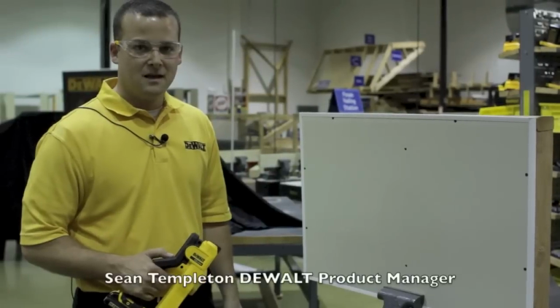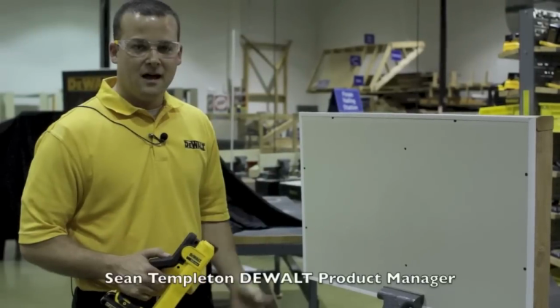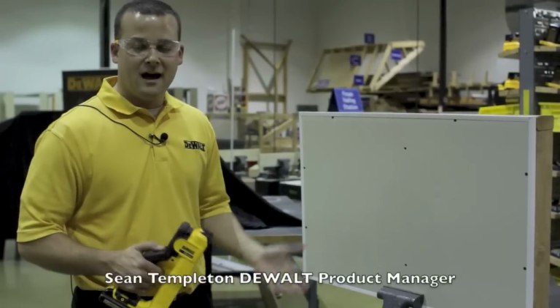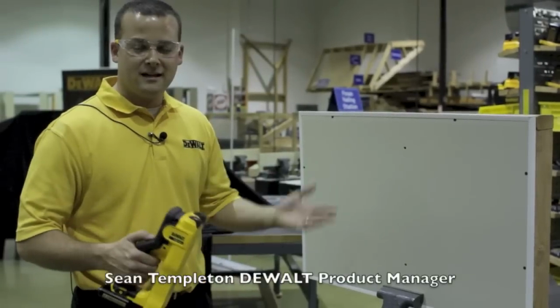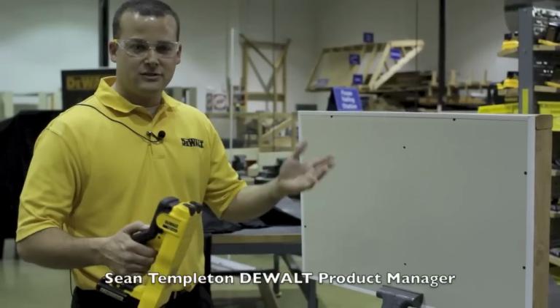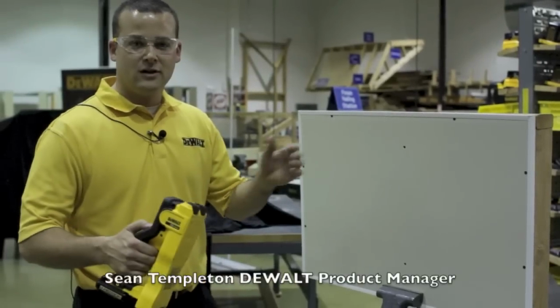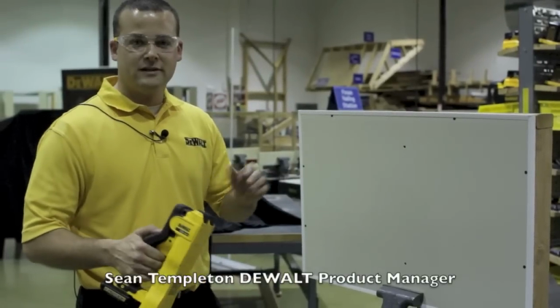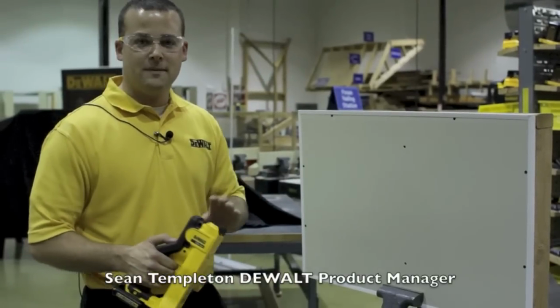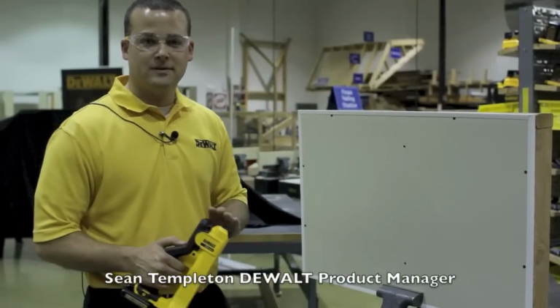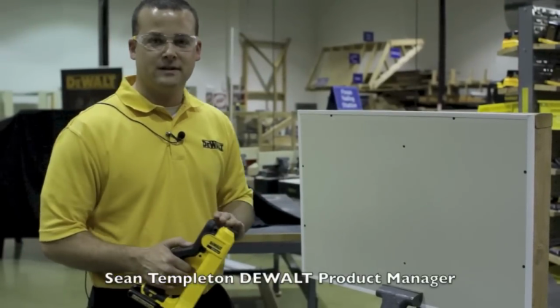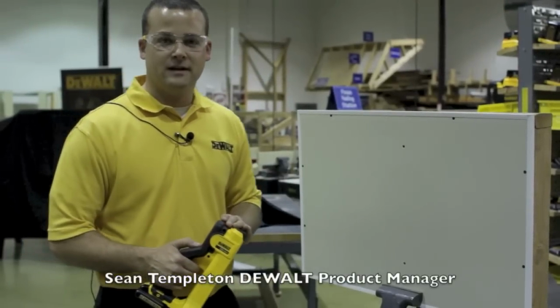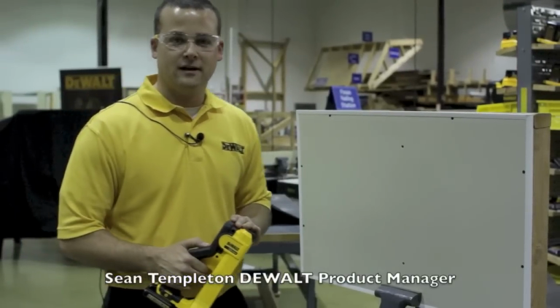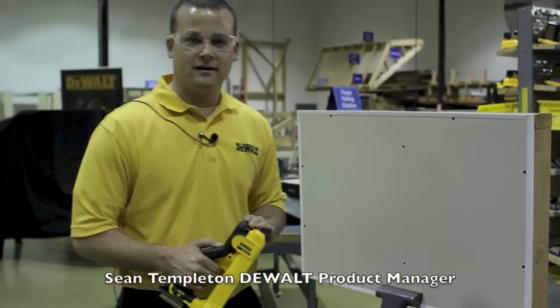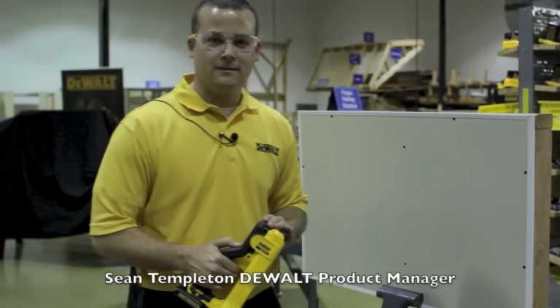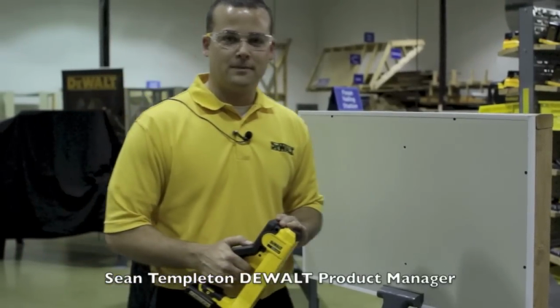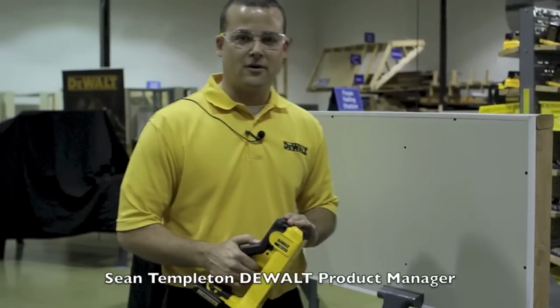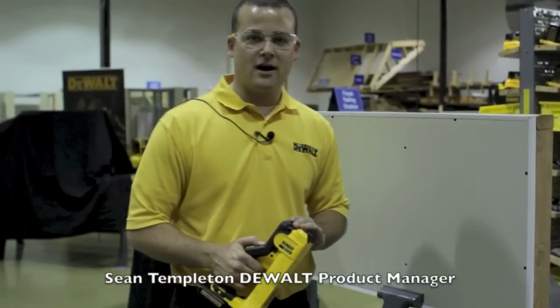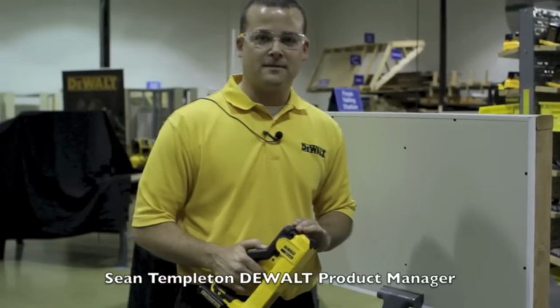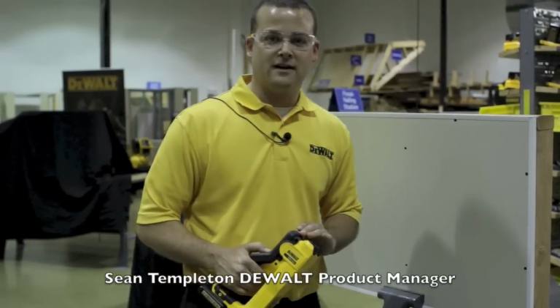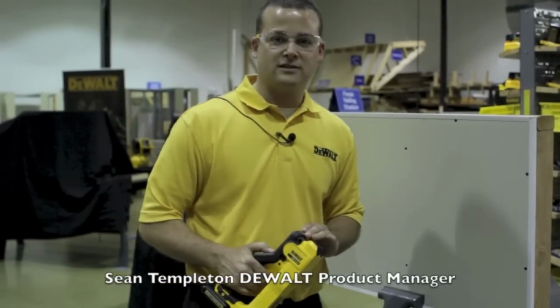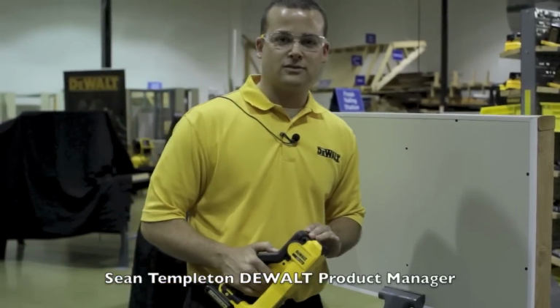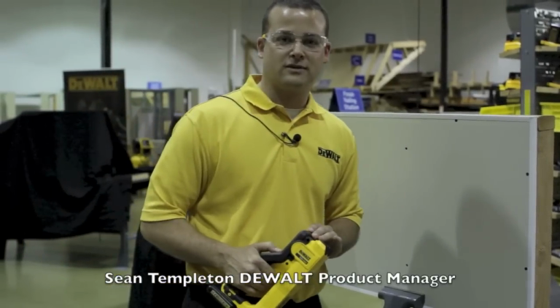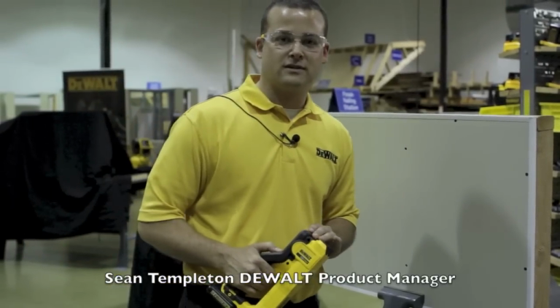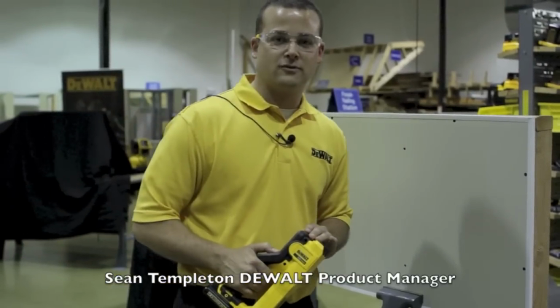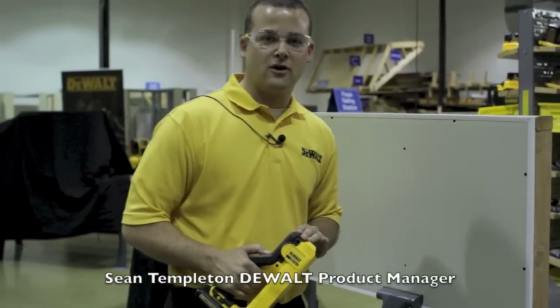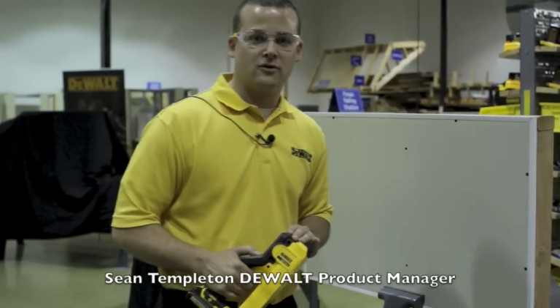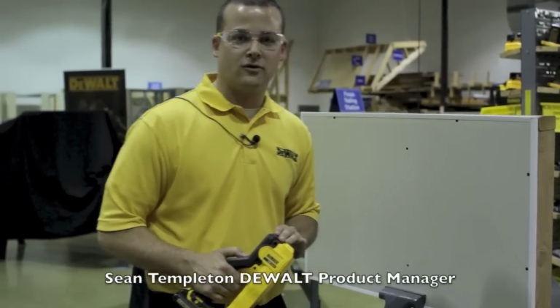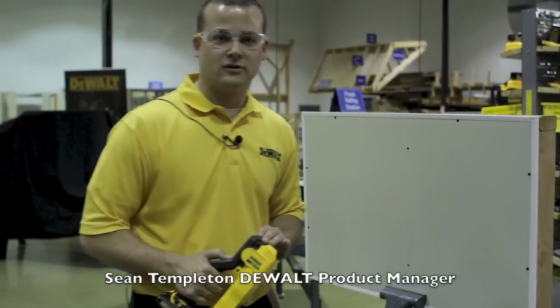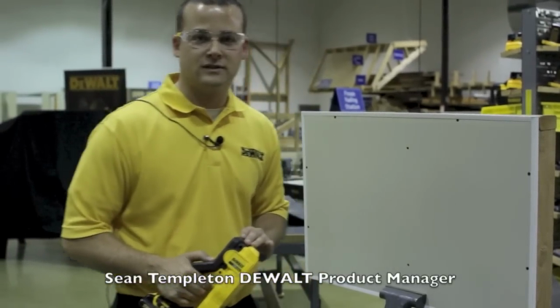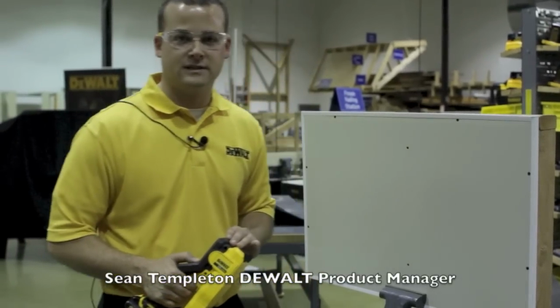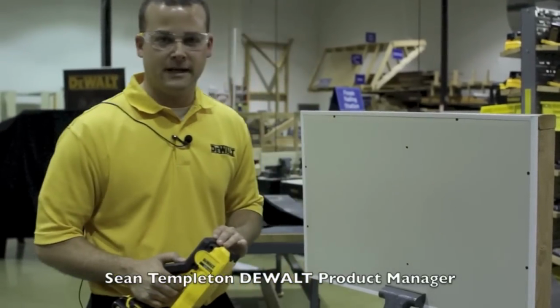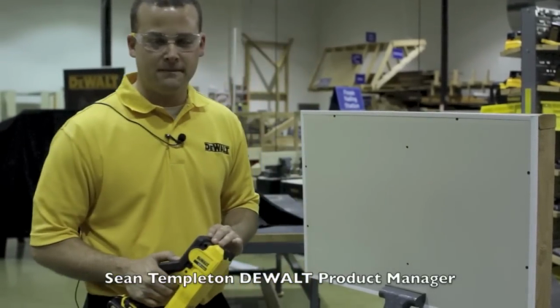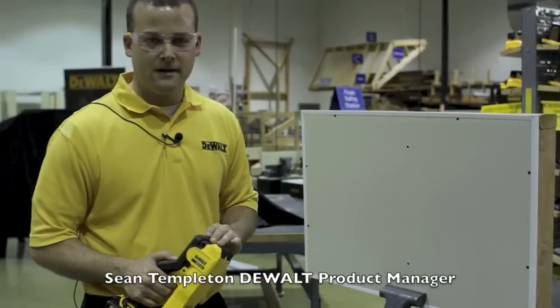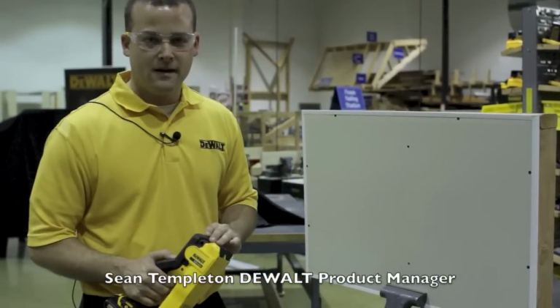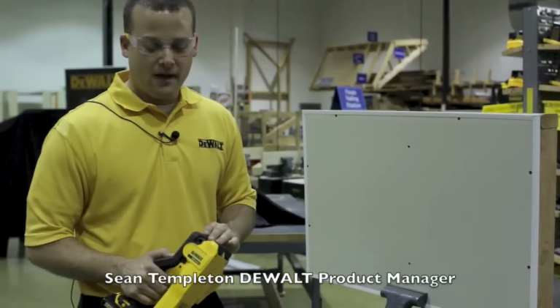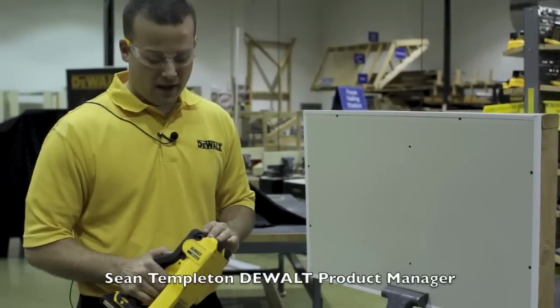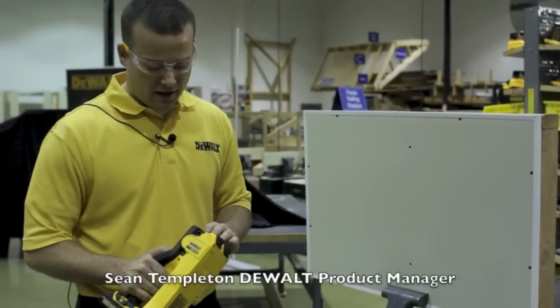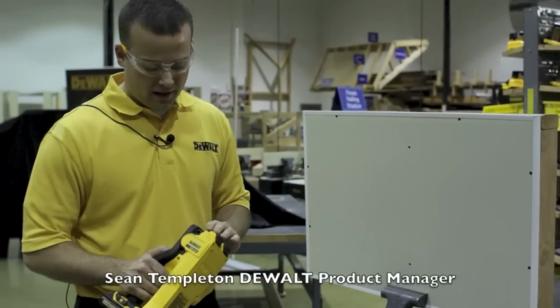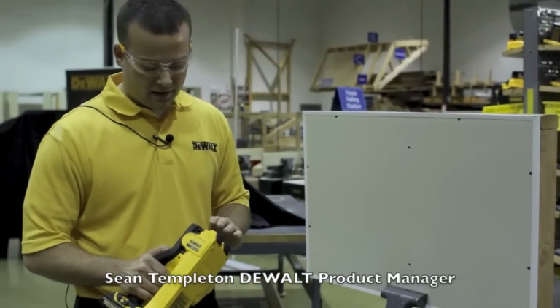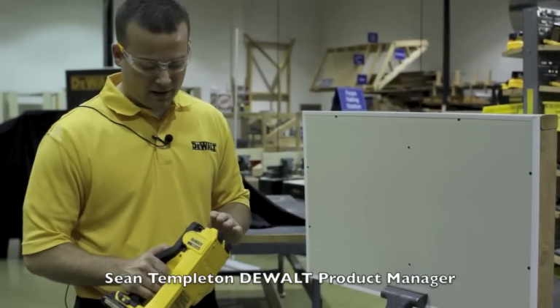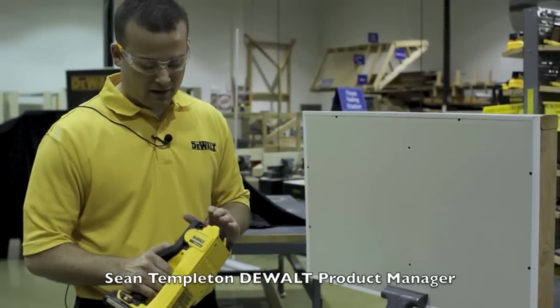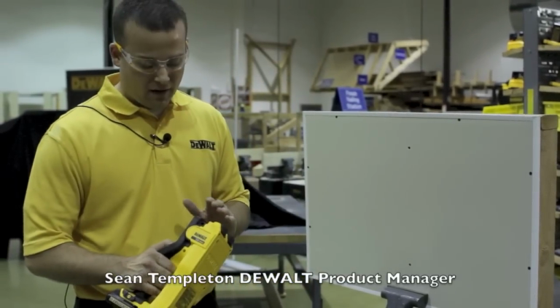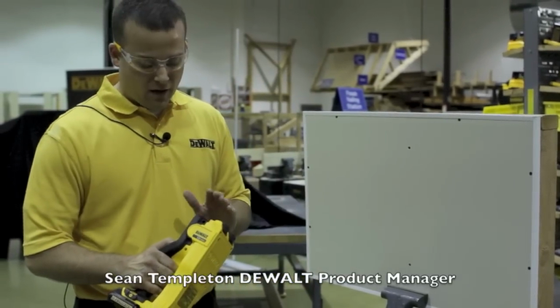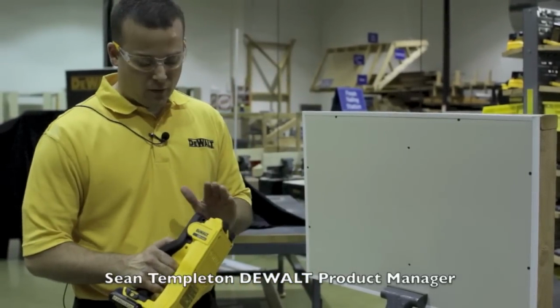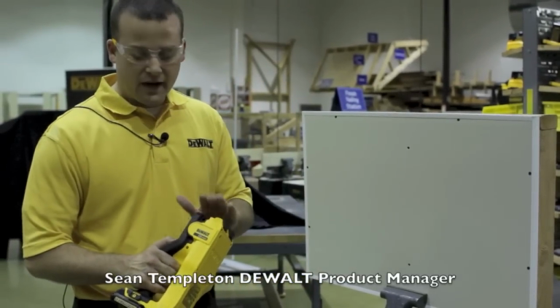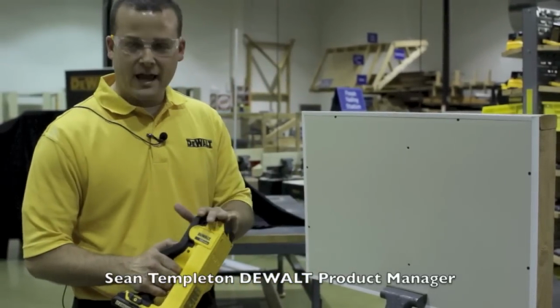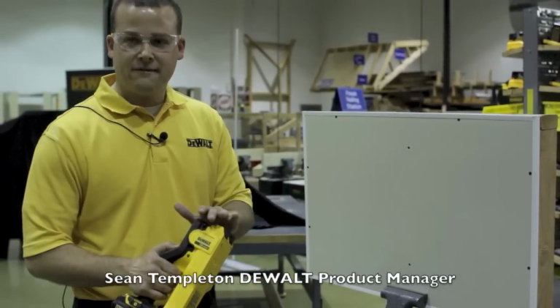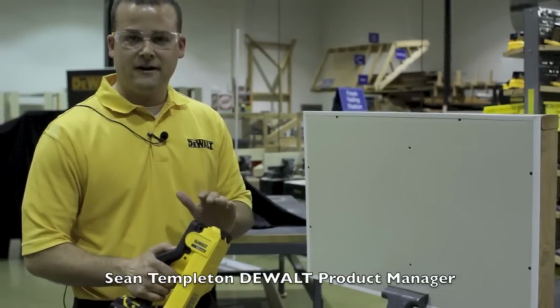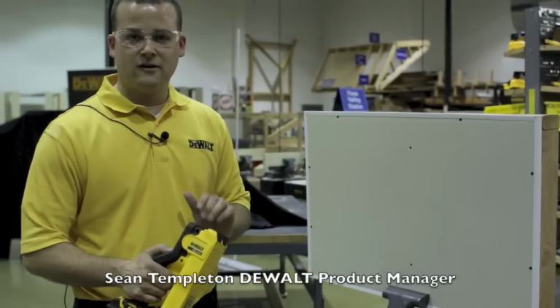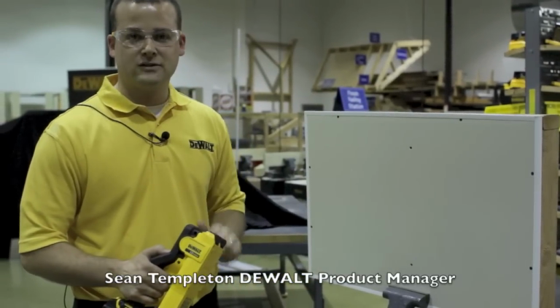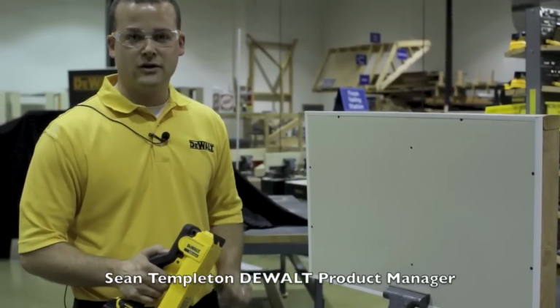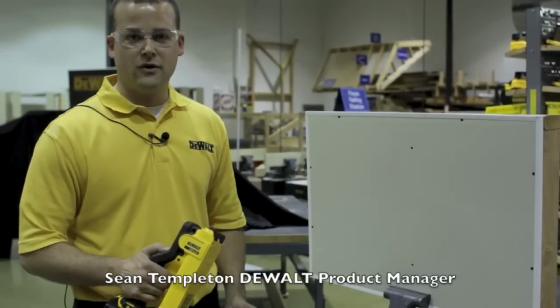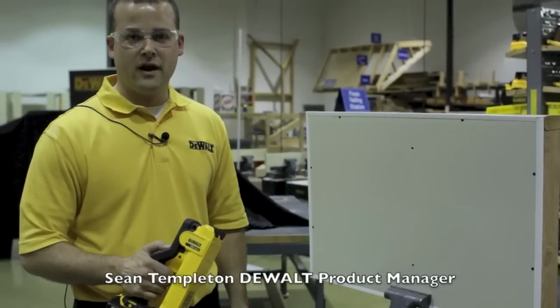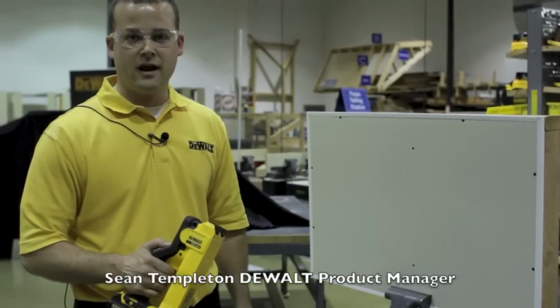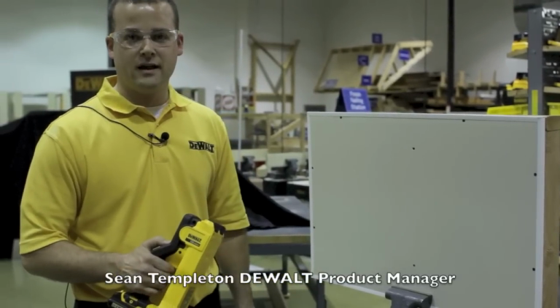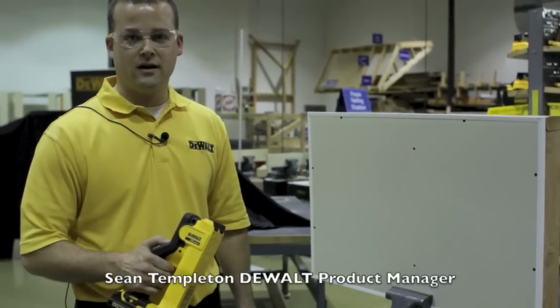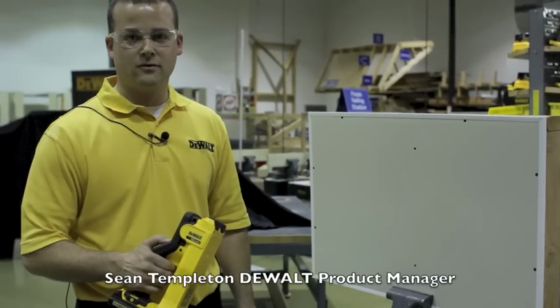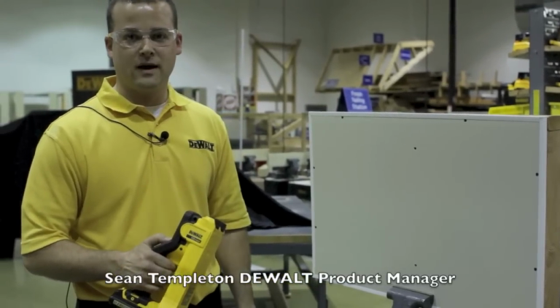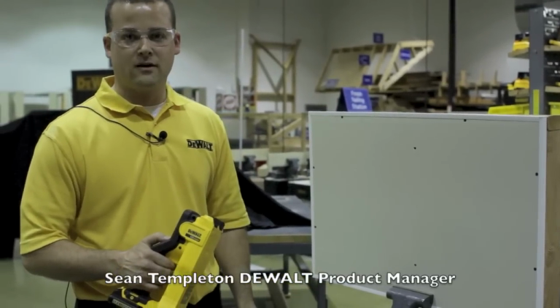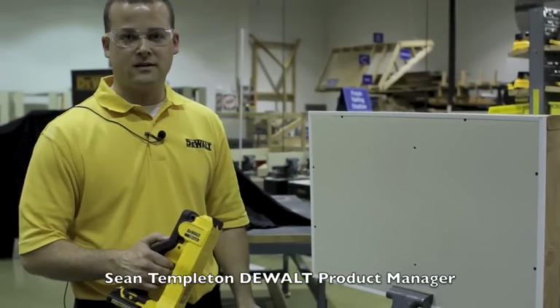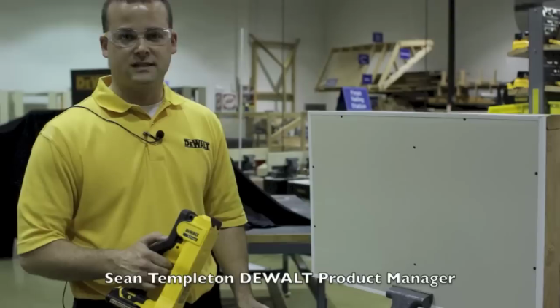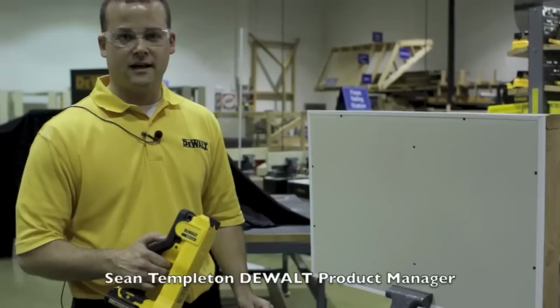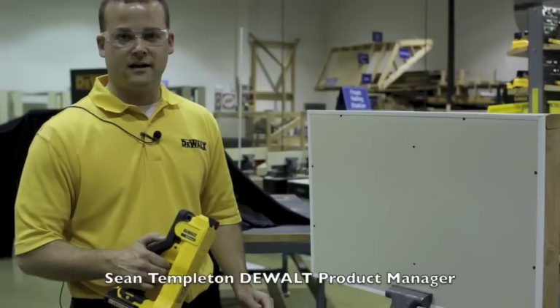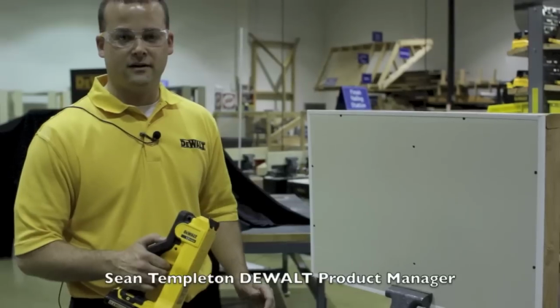Hi, Sean Templeton here. I'm a product manager with the DeWalt Cordless team, and what I have here is our new handheld radar scanner.